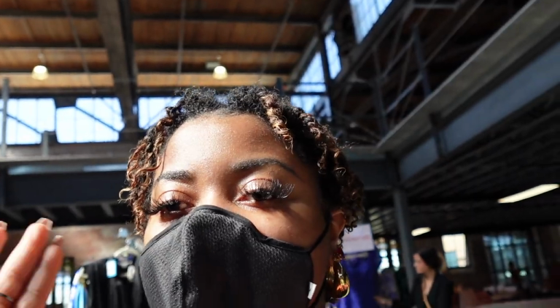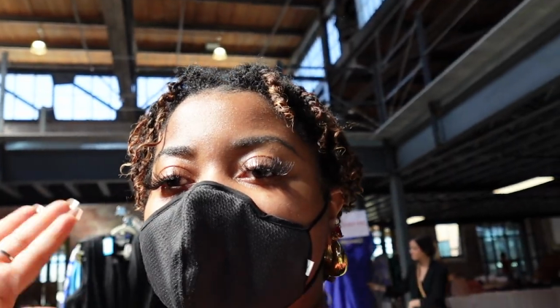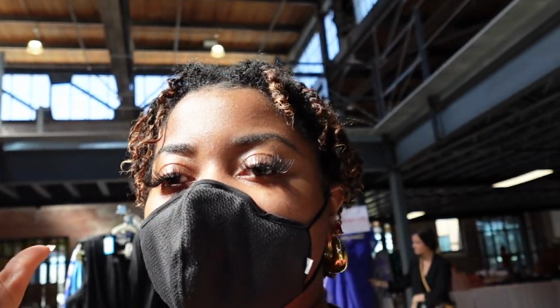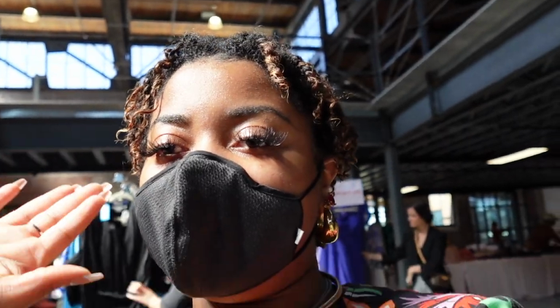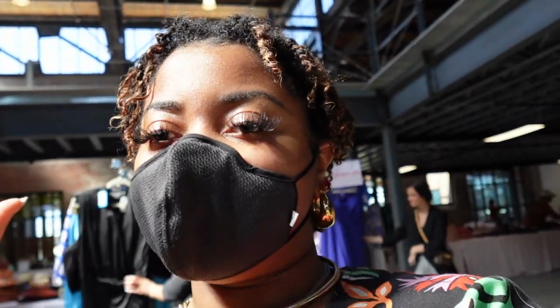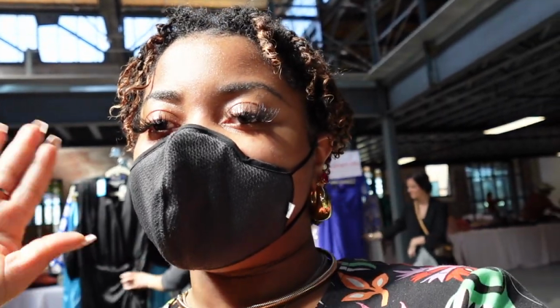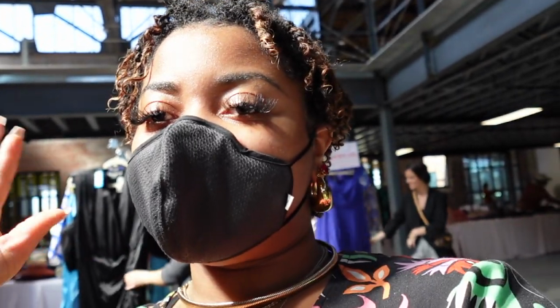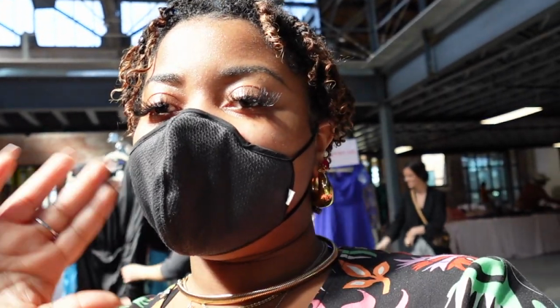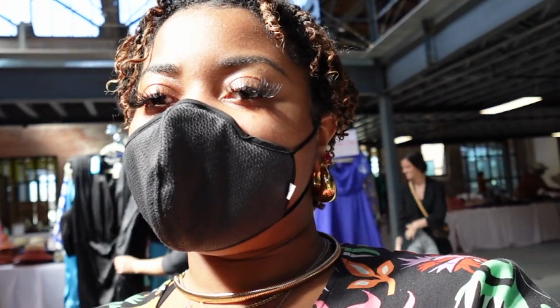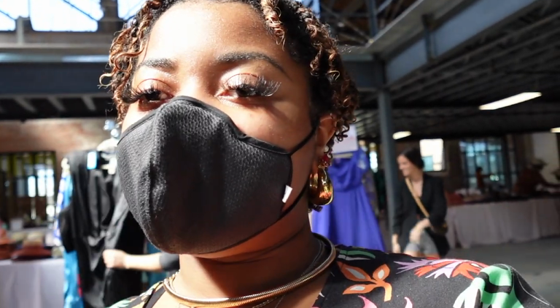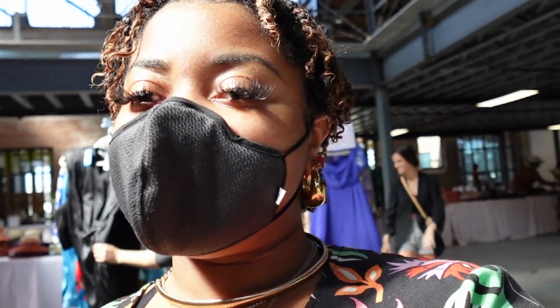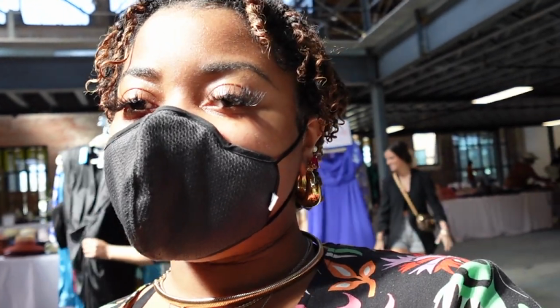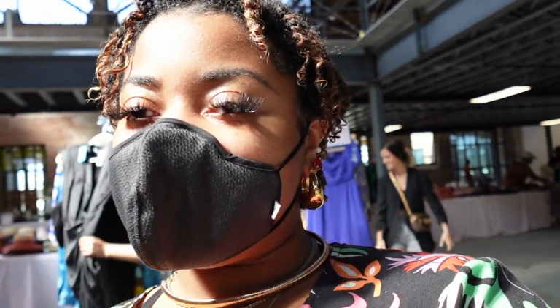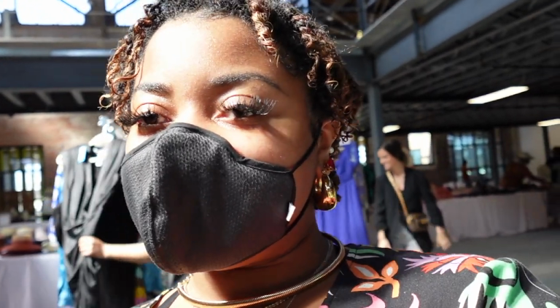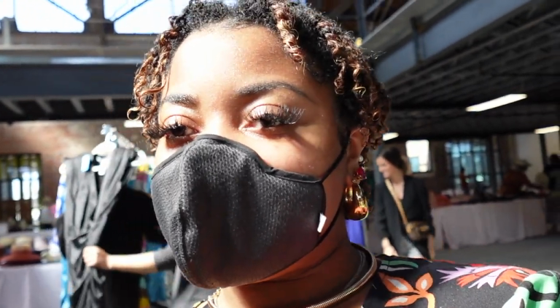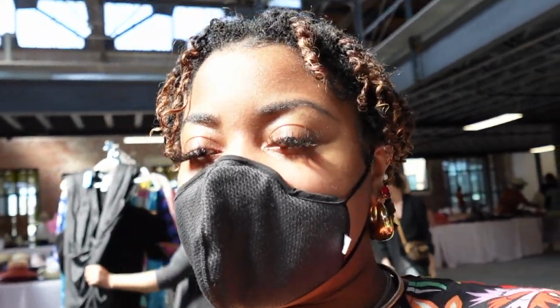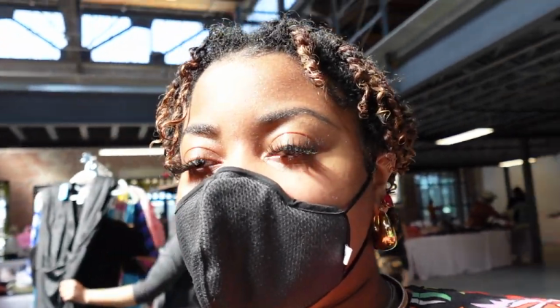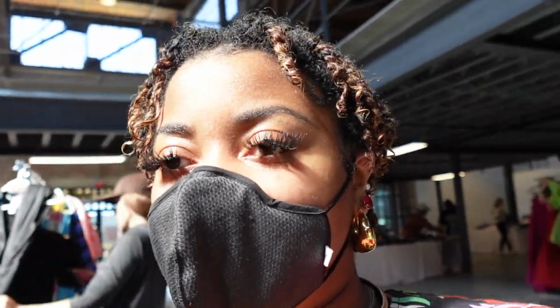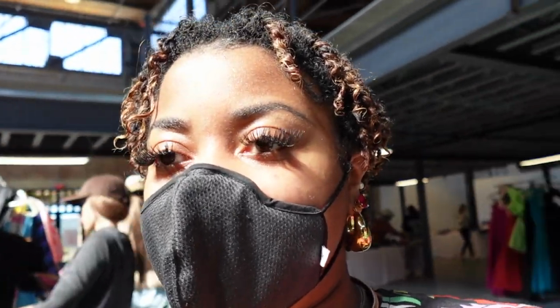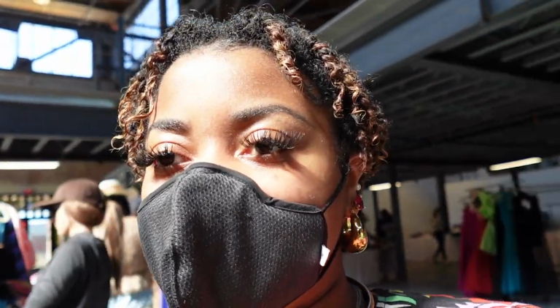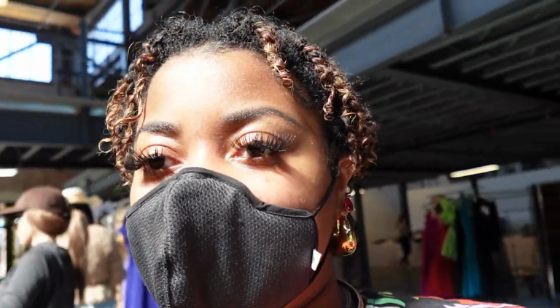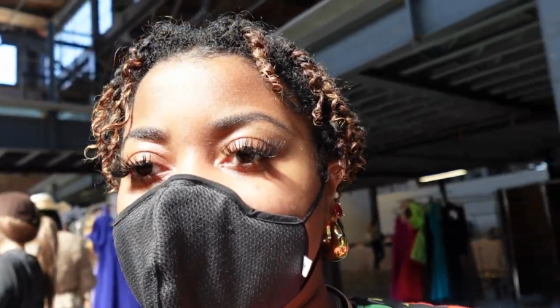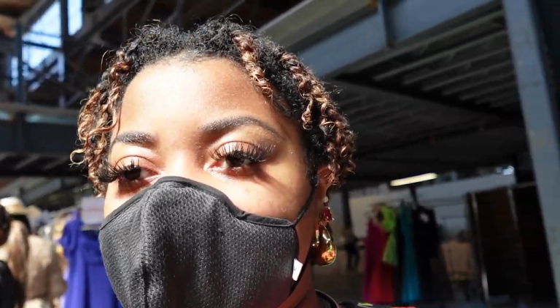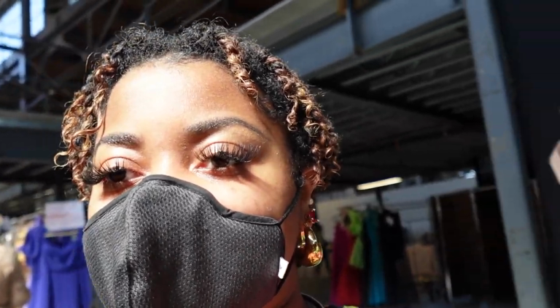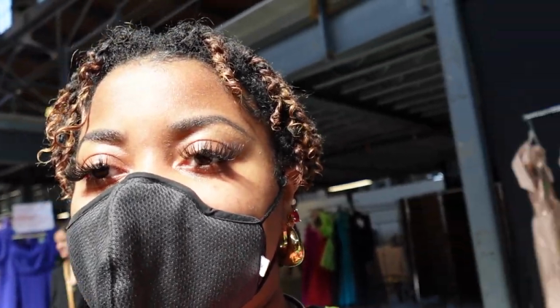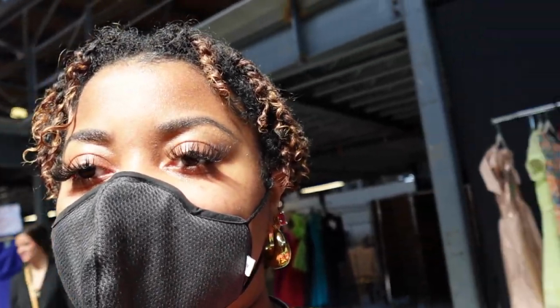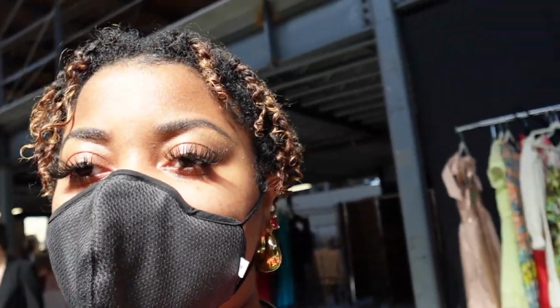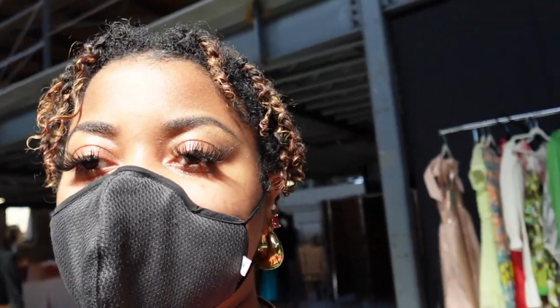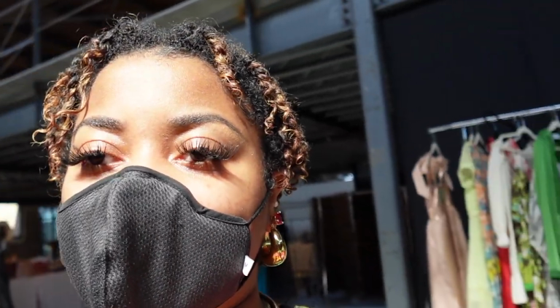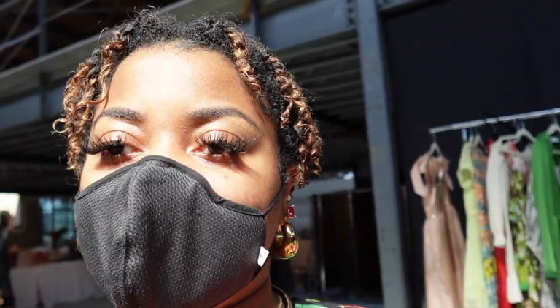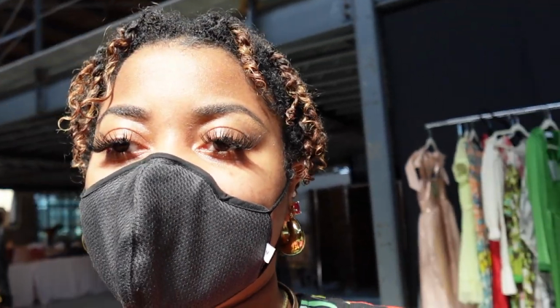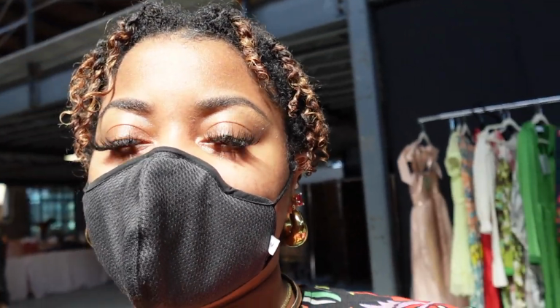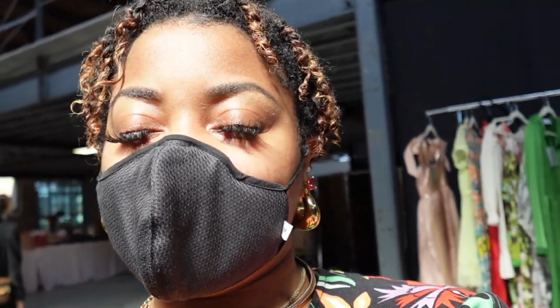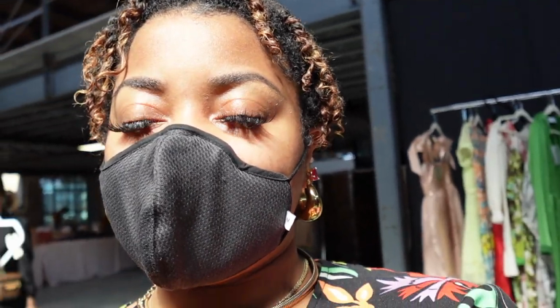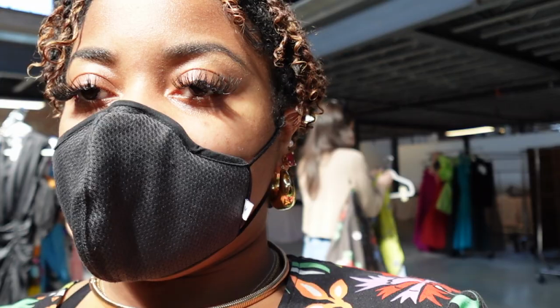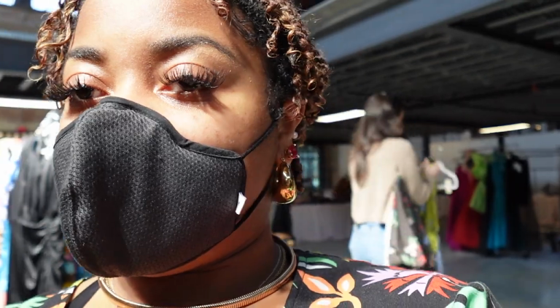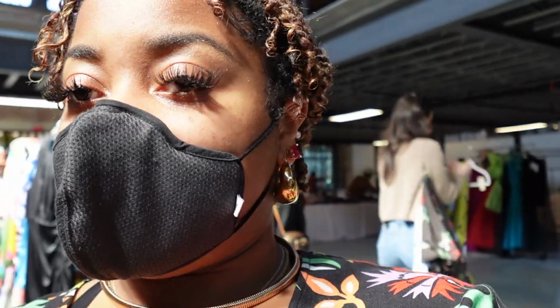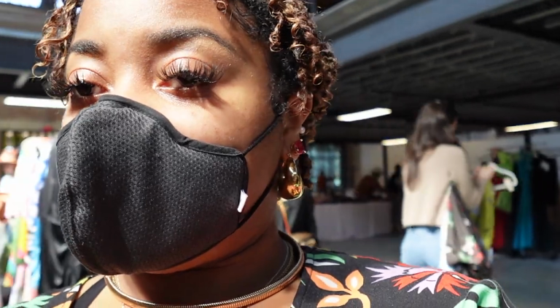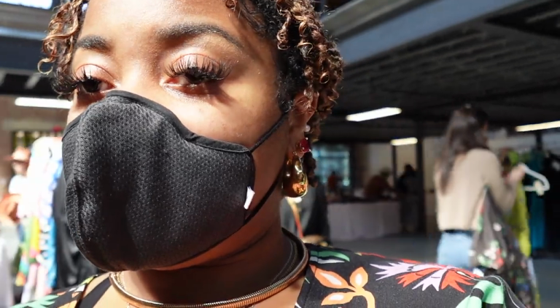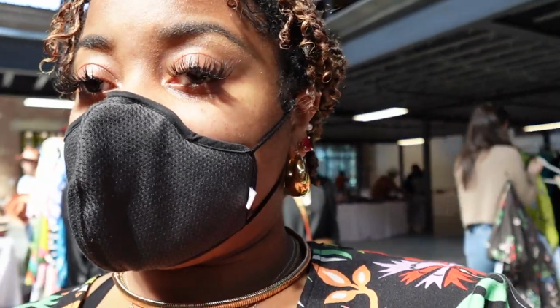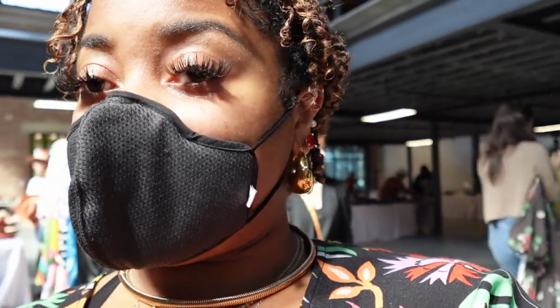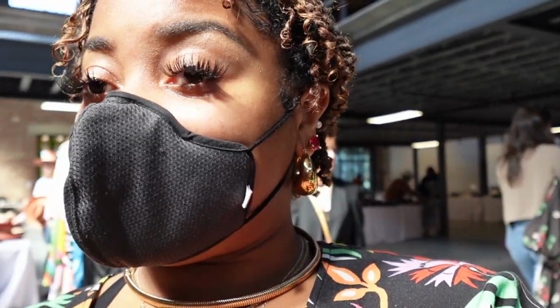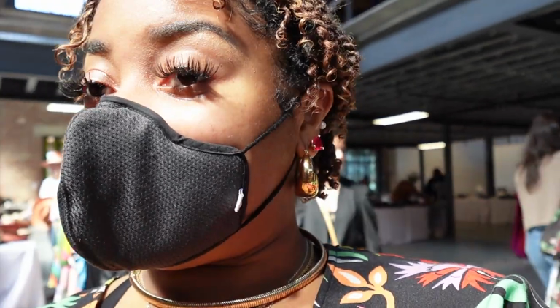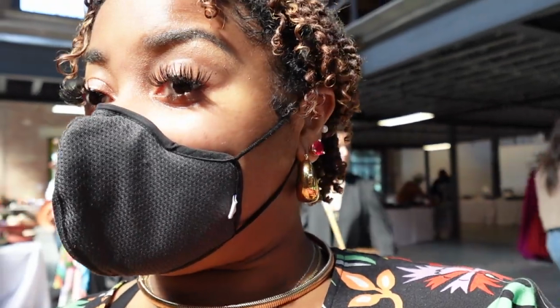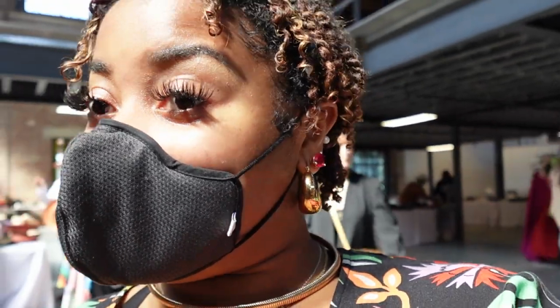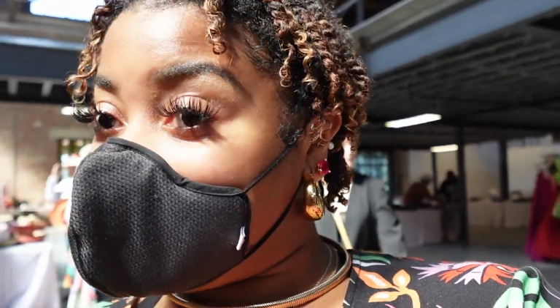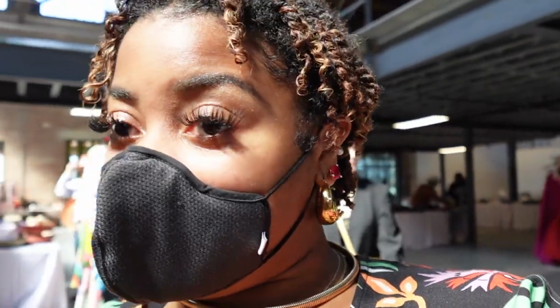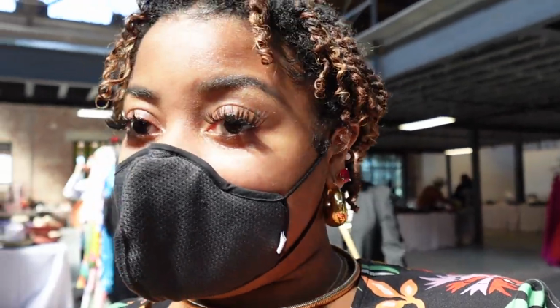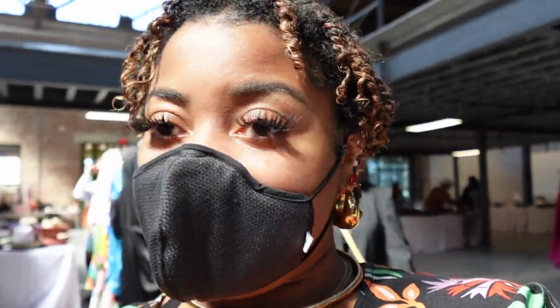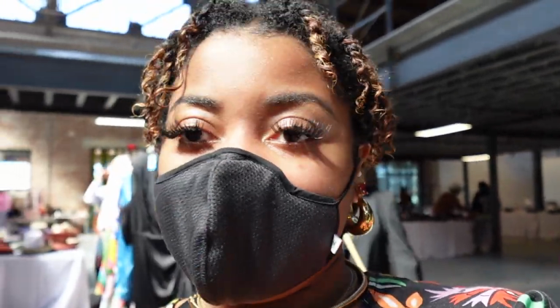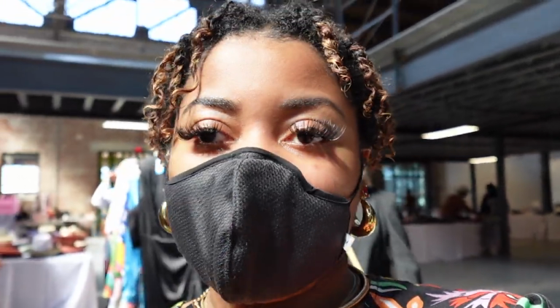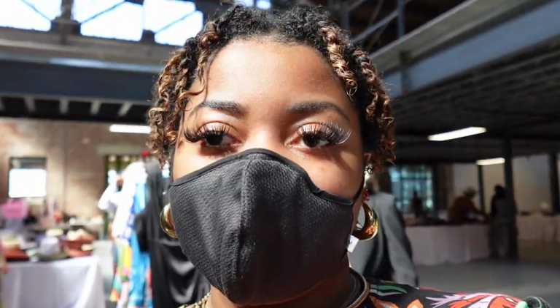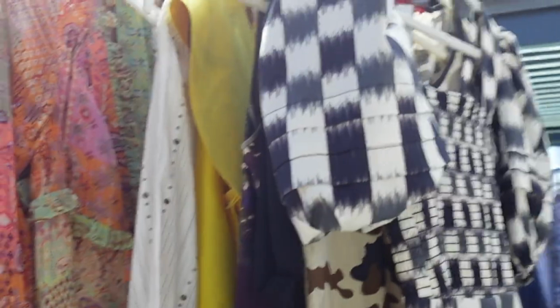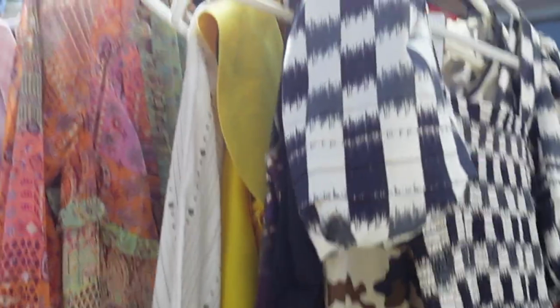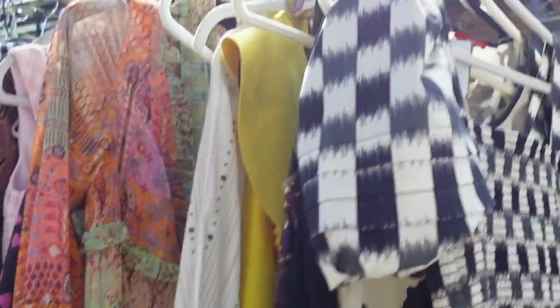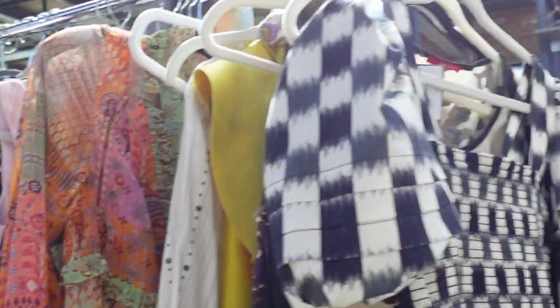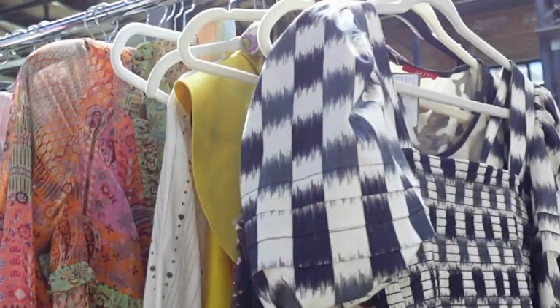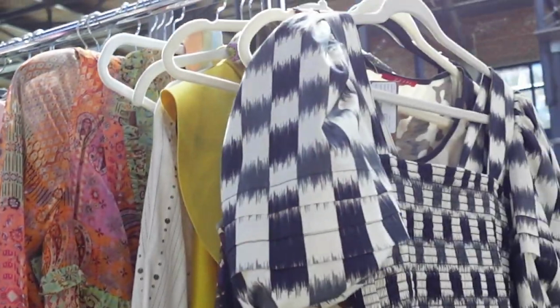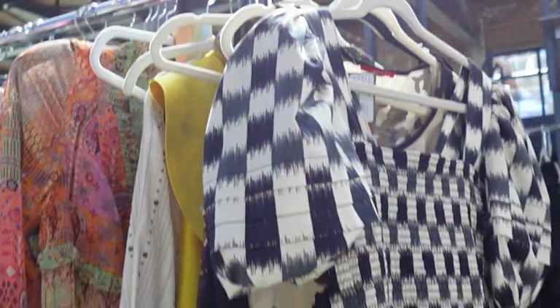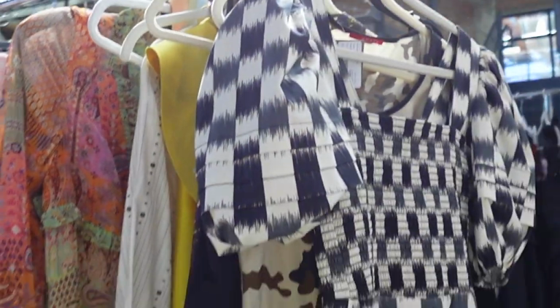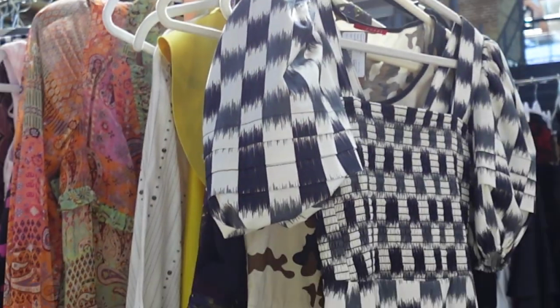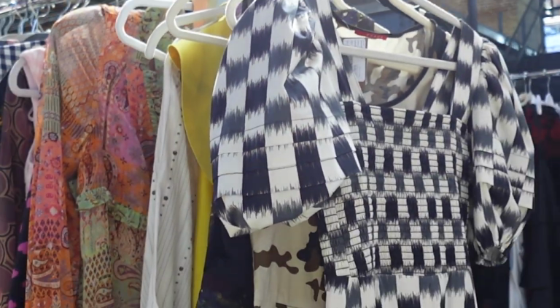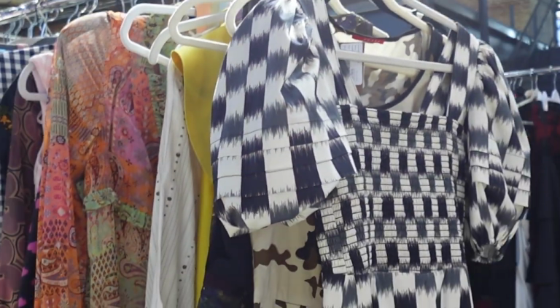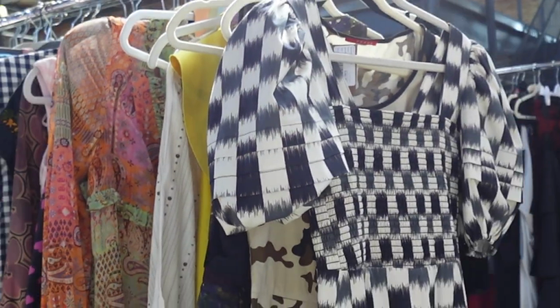Hey everybody, I'm Desi. I'm at the Edit Zone in Charlotte. Come on and look around with me. I'm in love with these dresses.